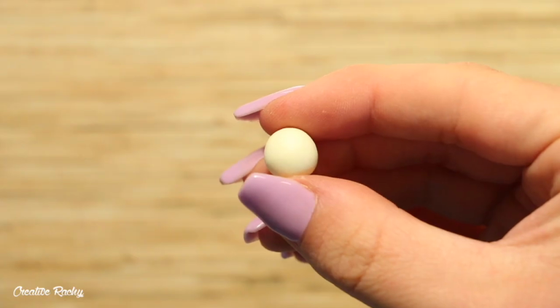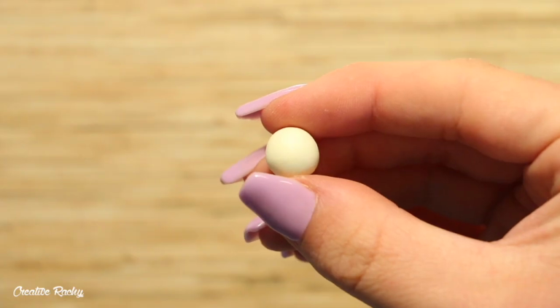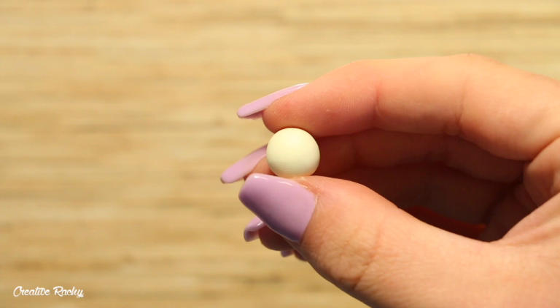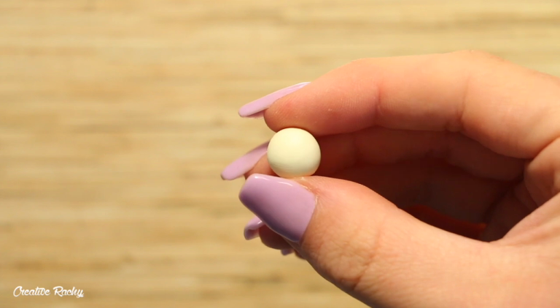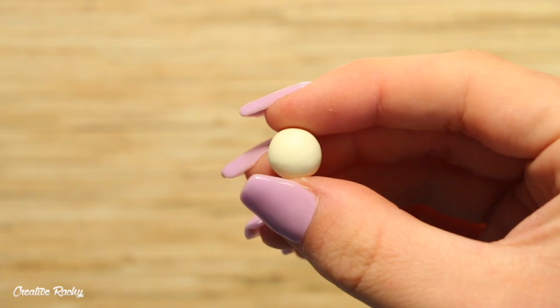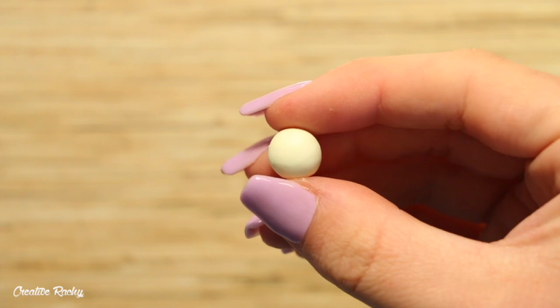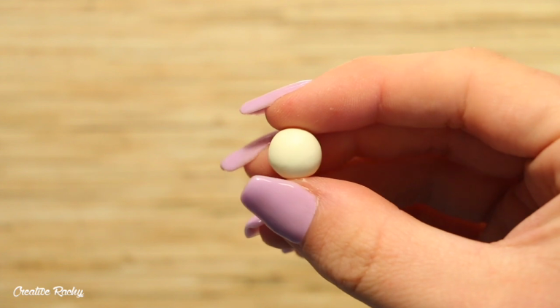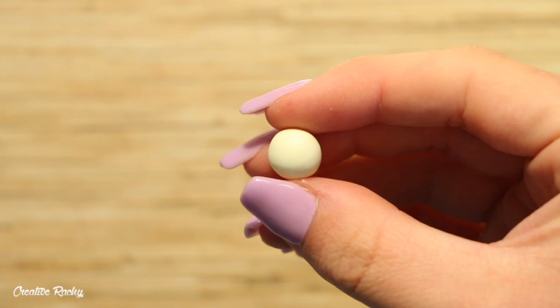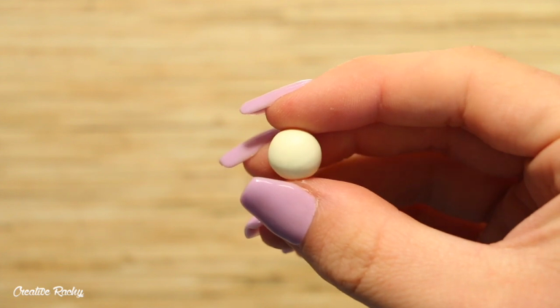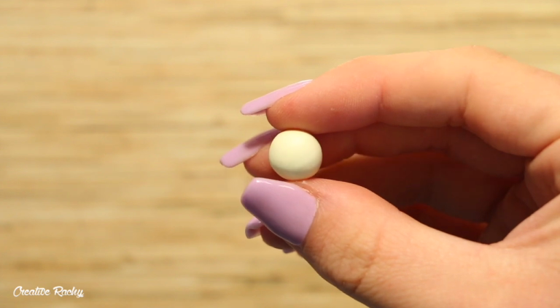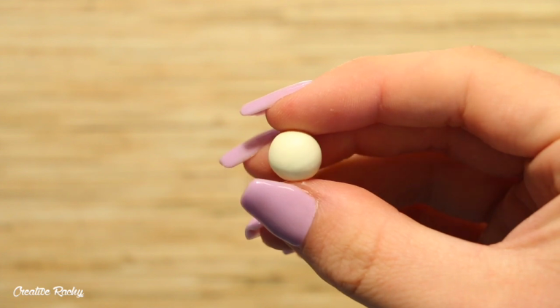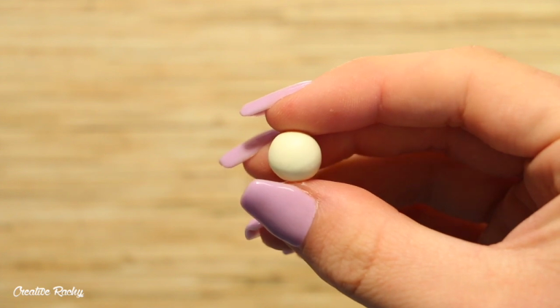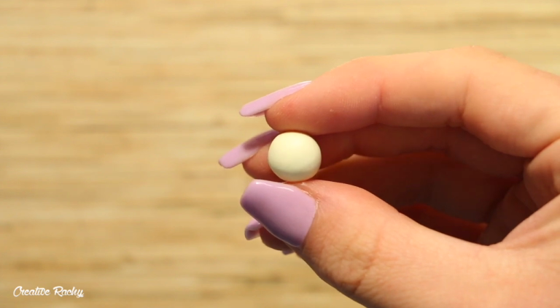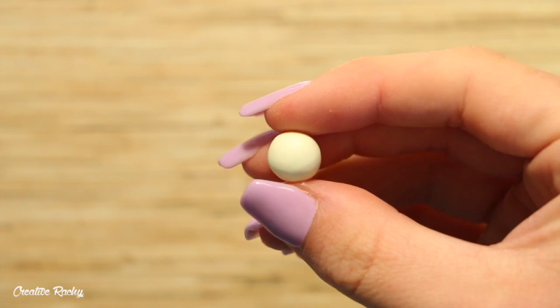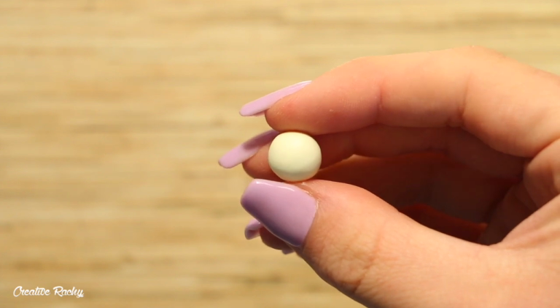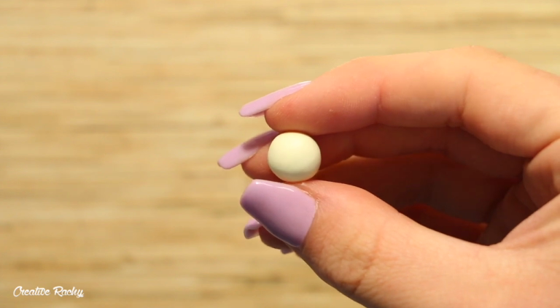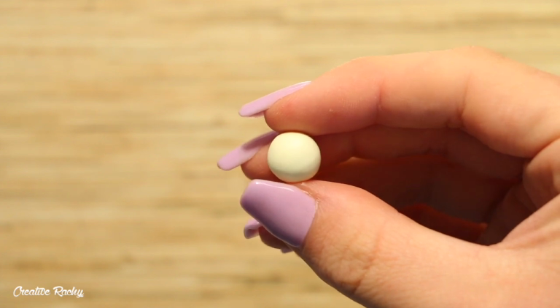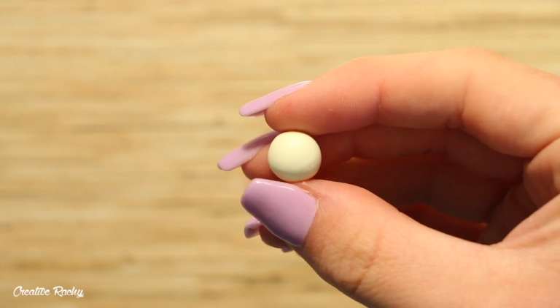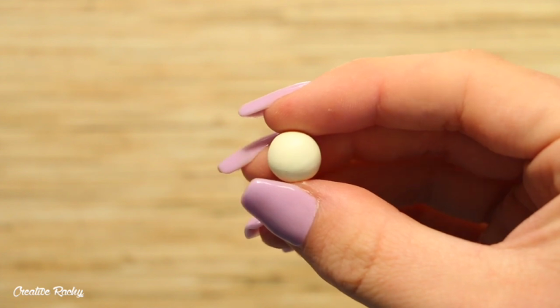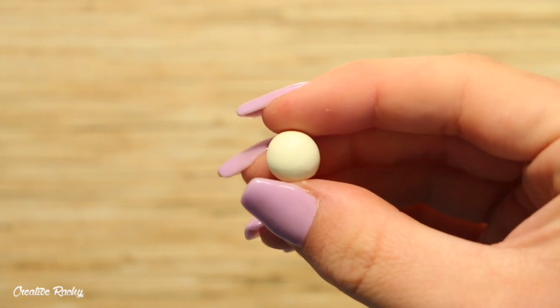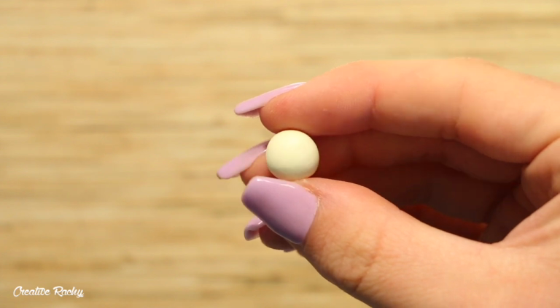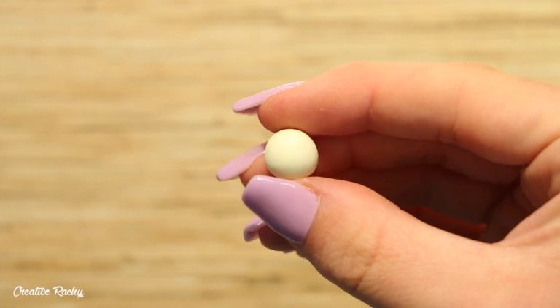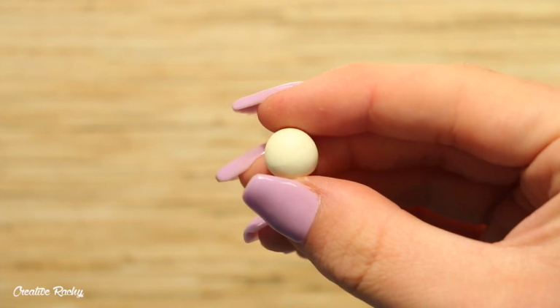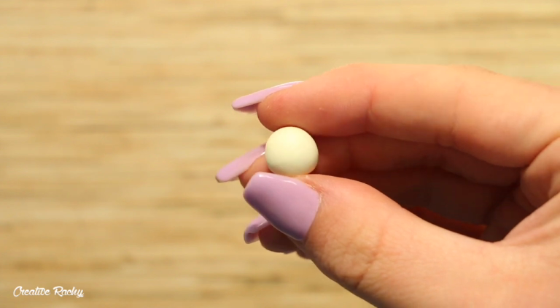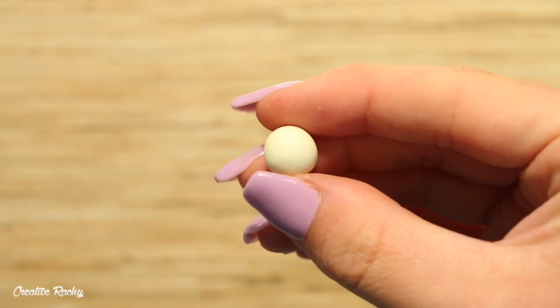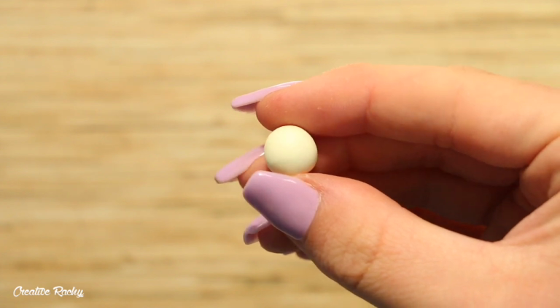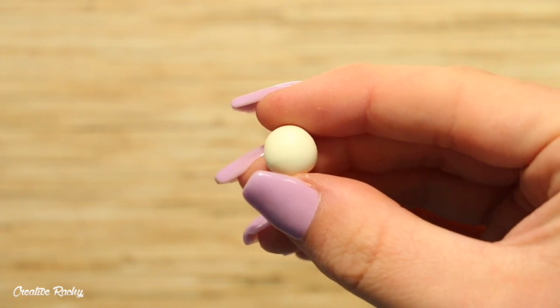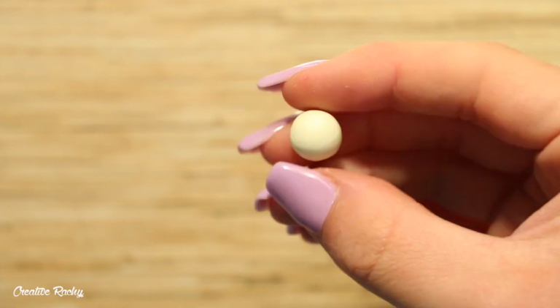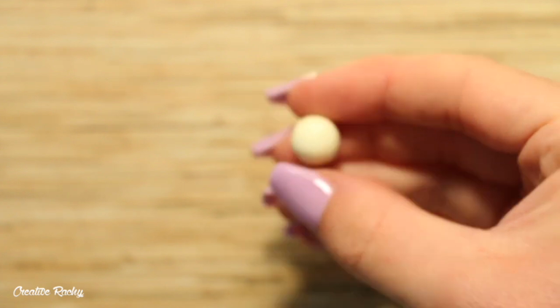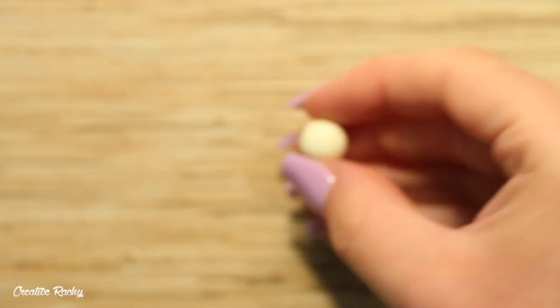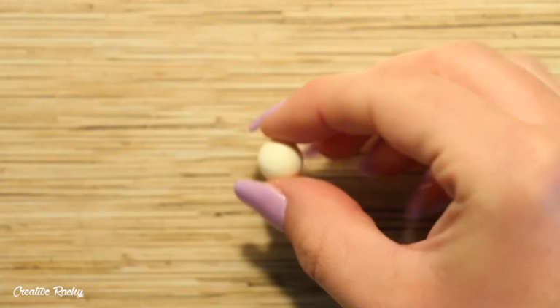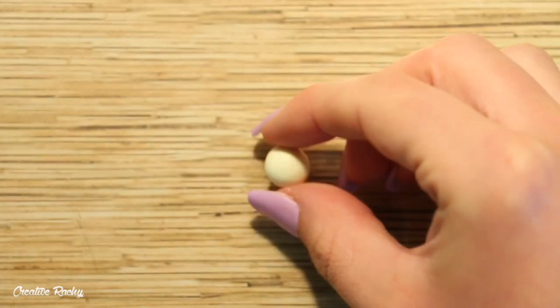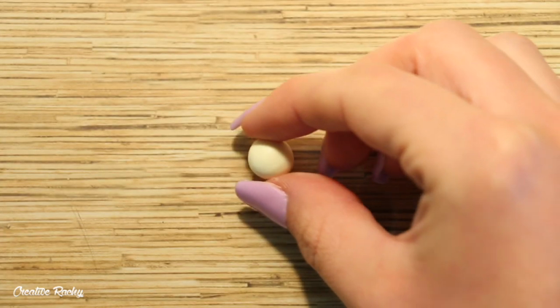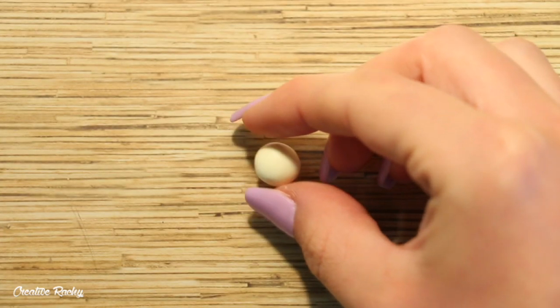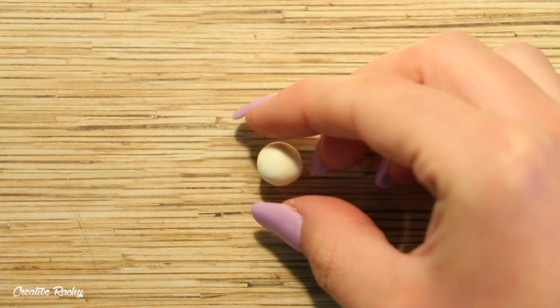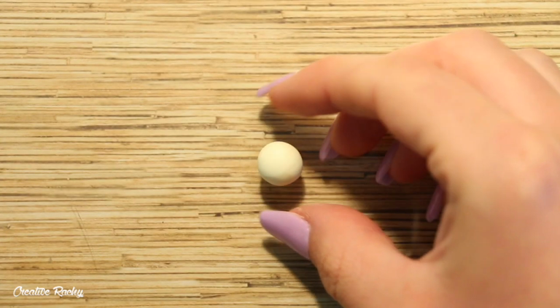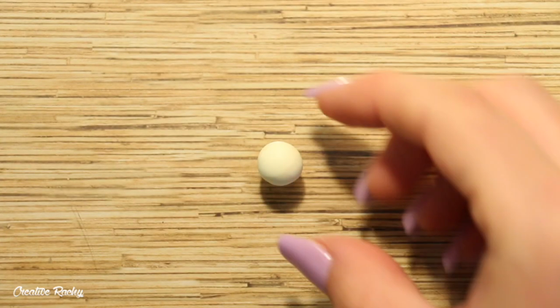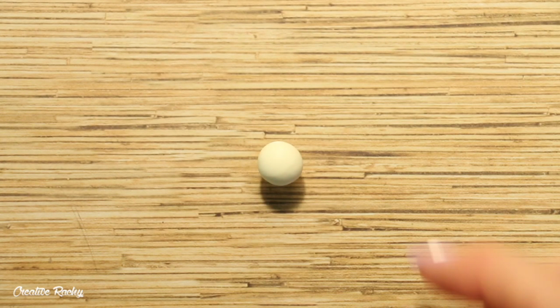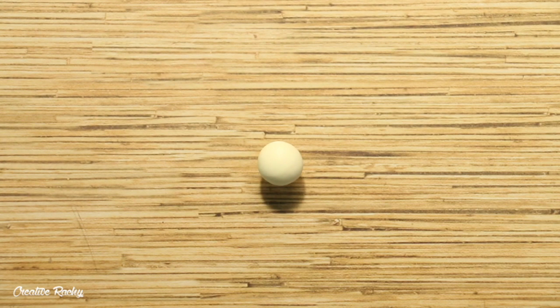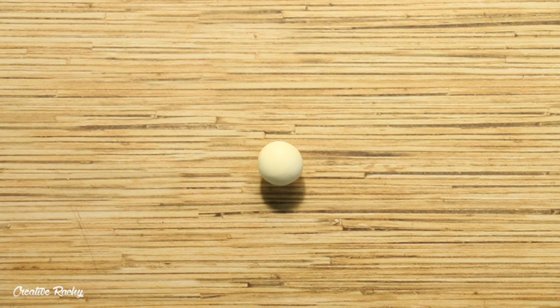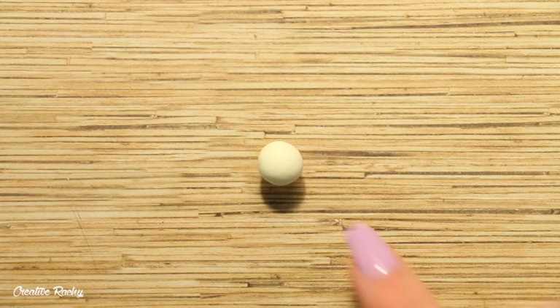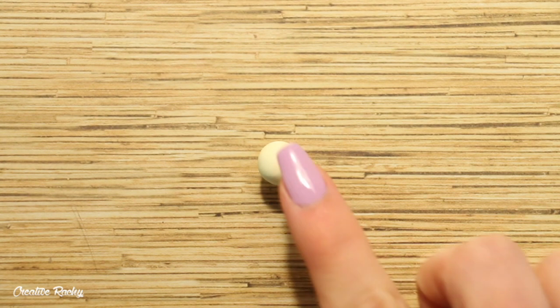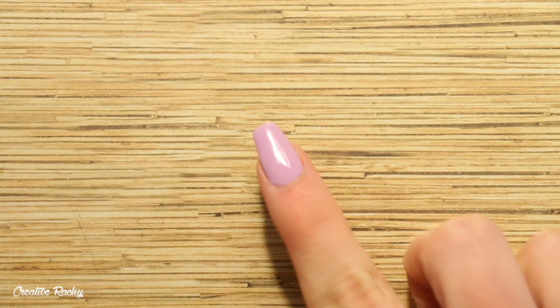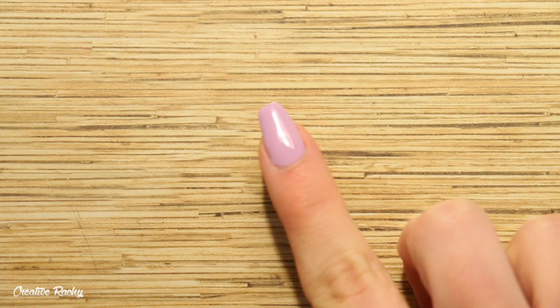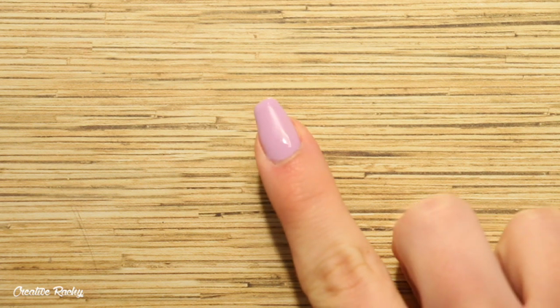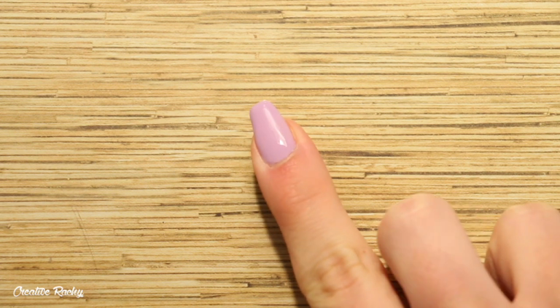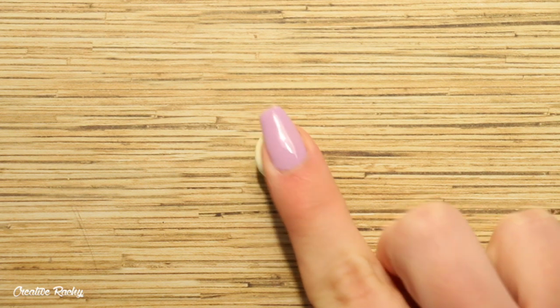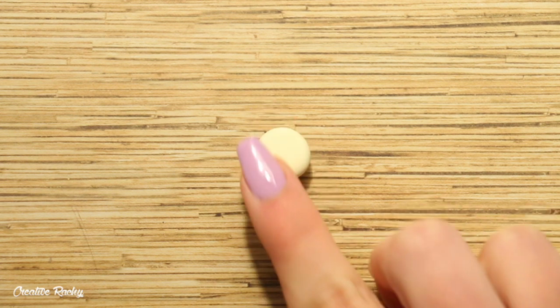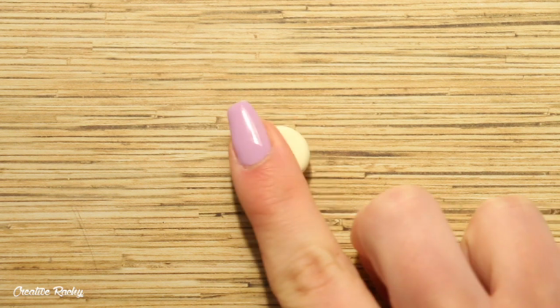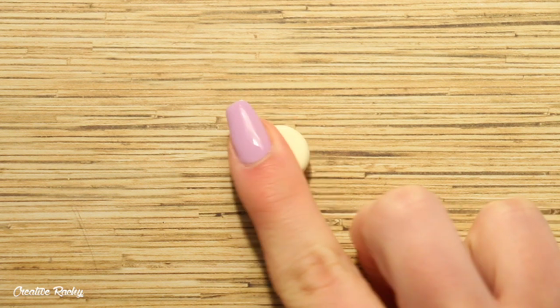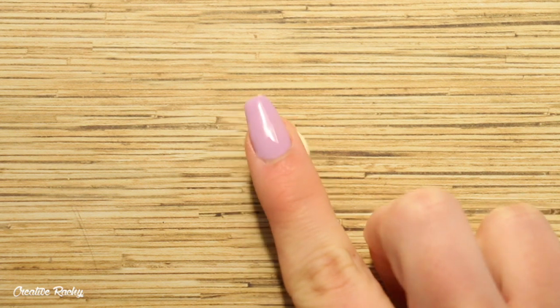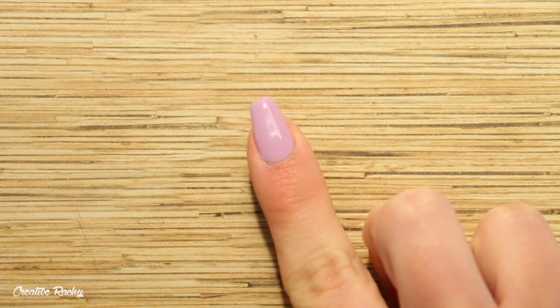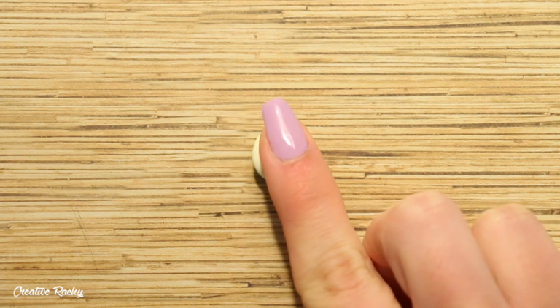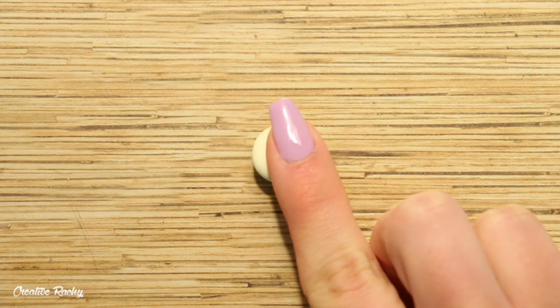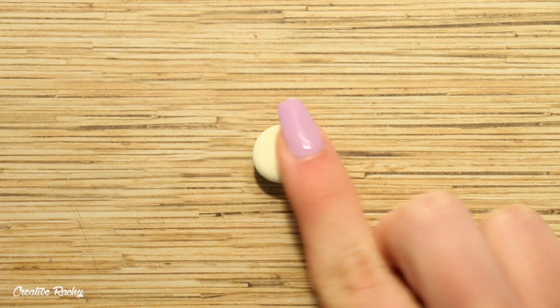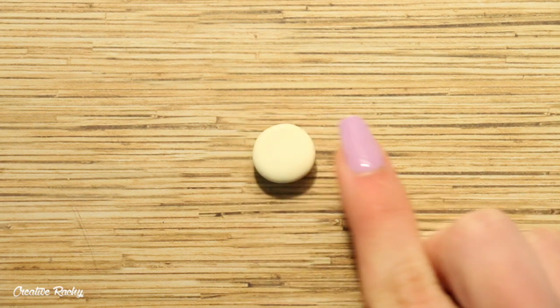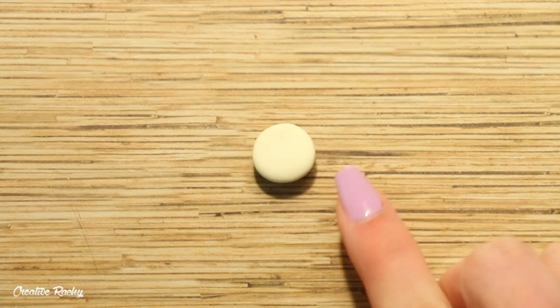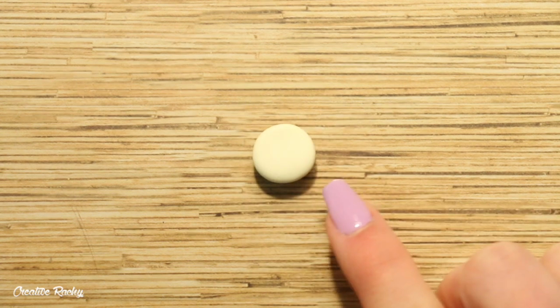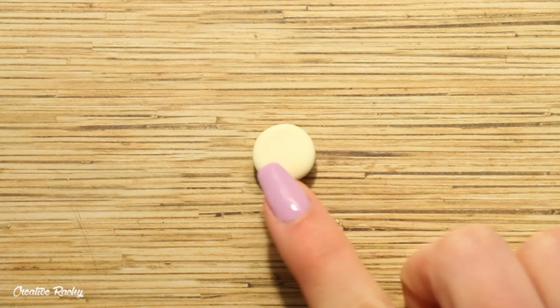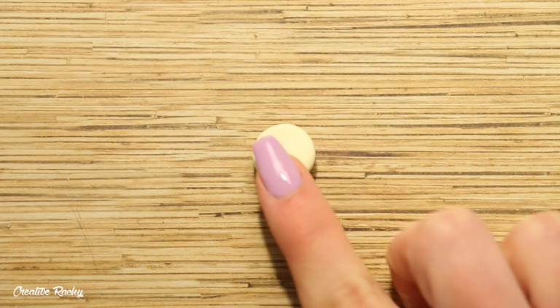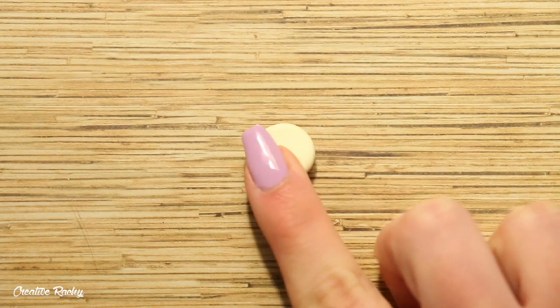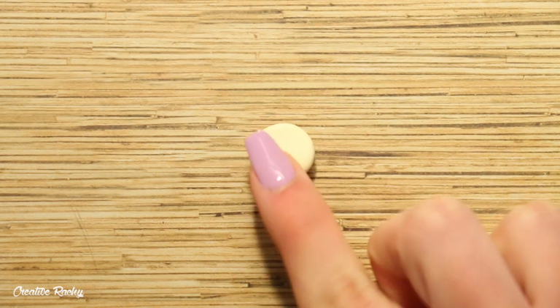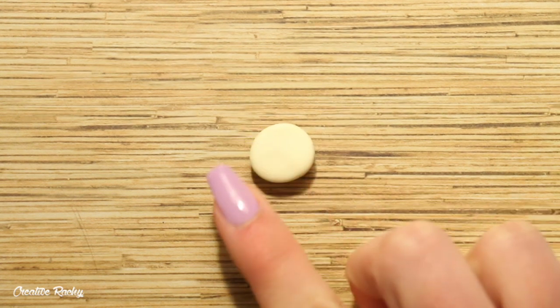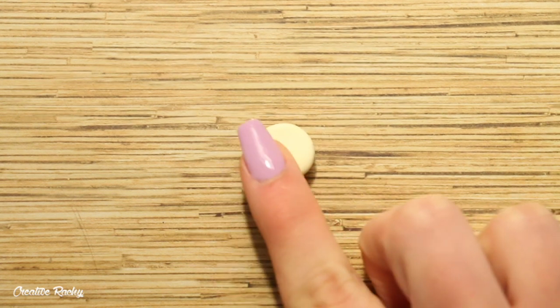Firstly, I'm taking this clay color called Vanilla by Fimo for the base of my paint palette and I flatten it down into an oval on my work surface.